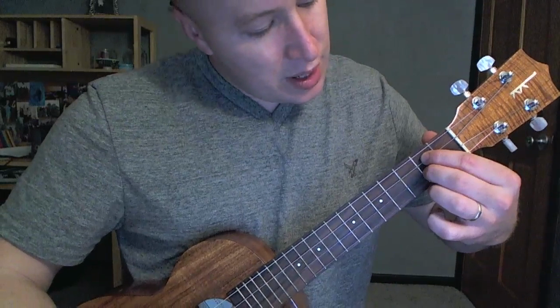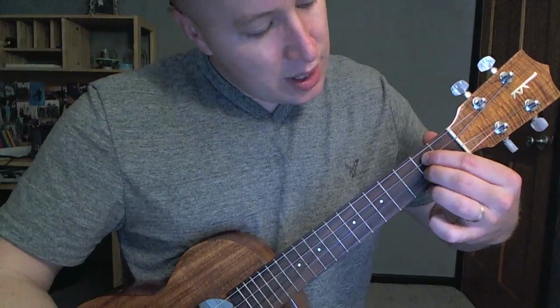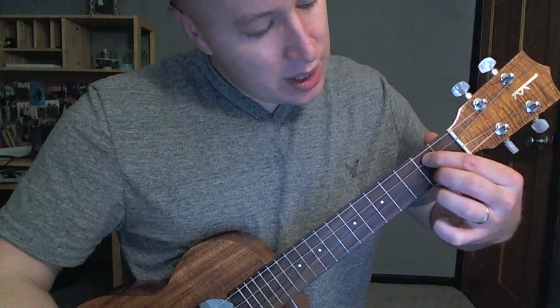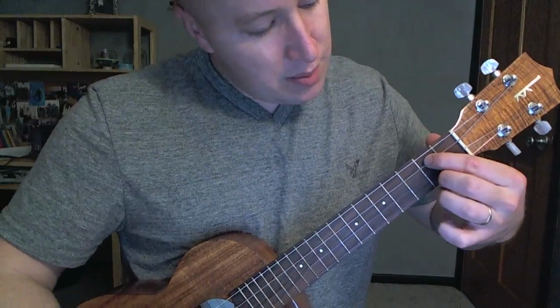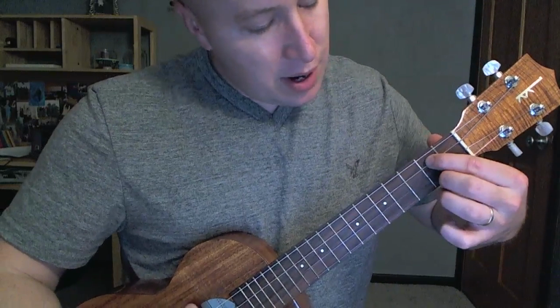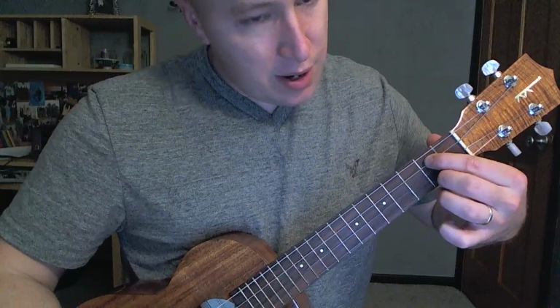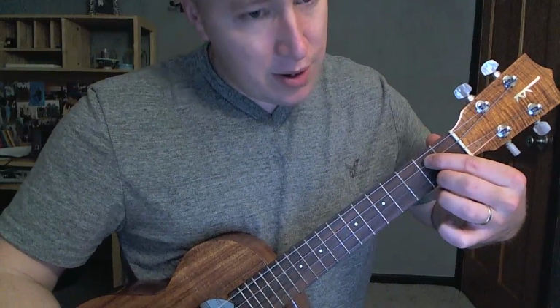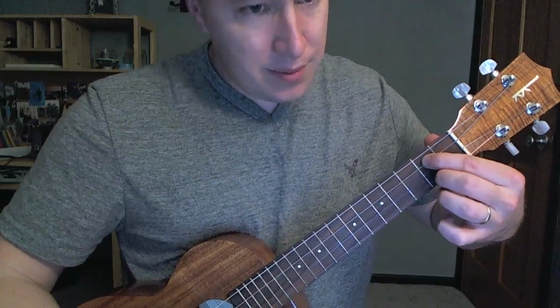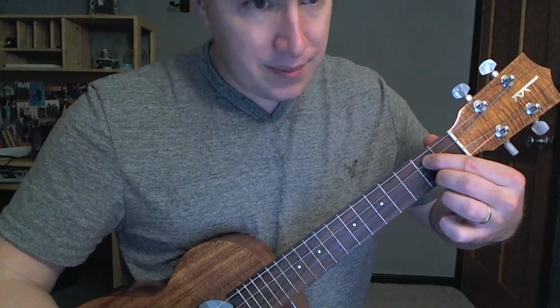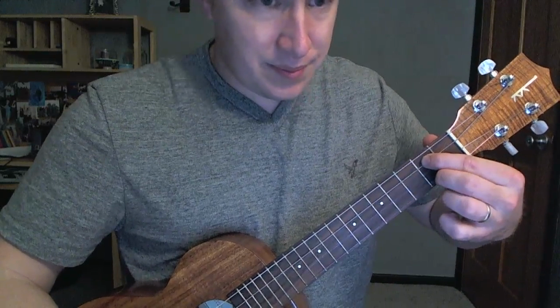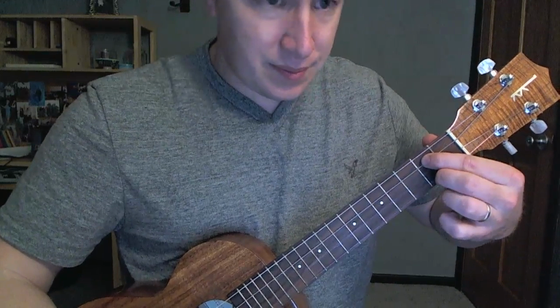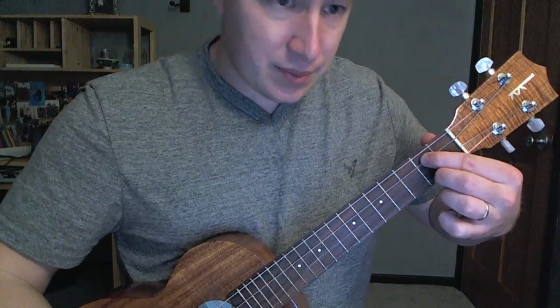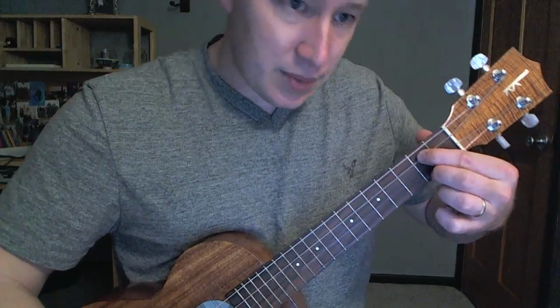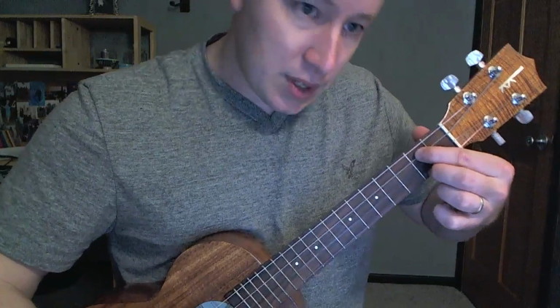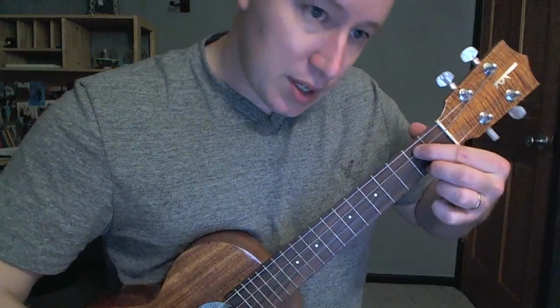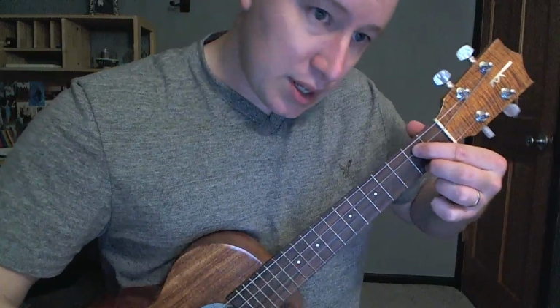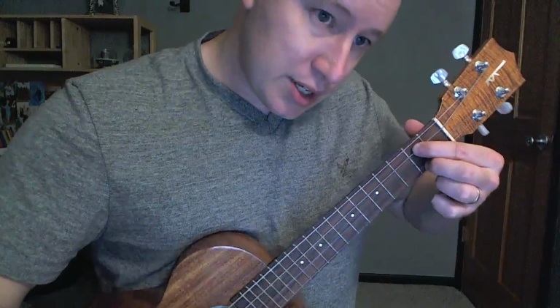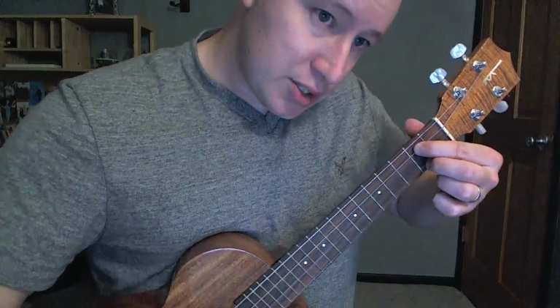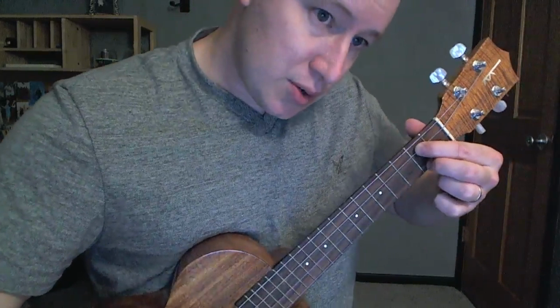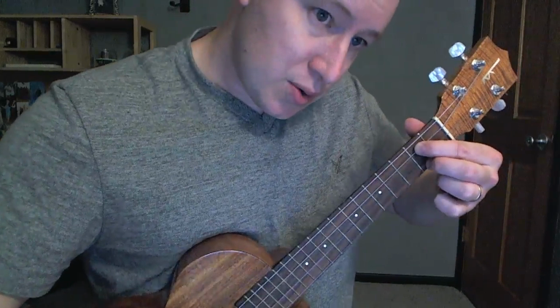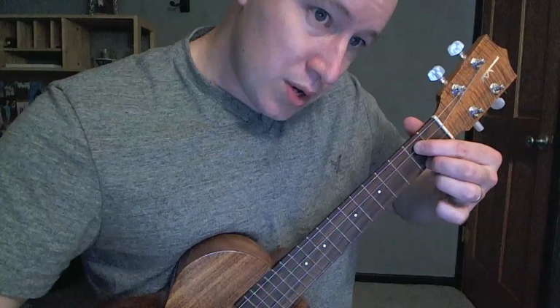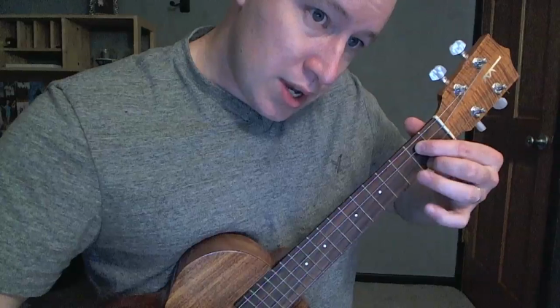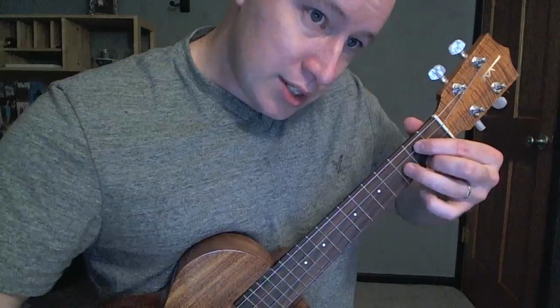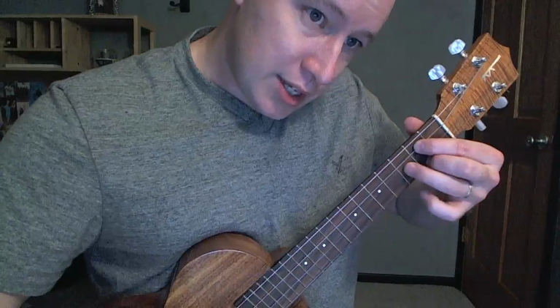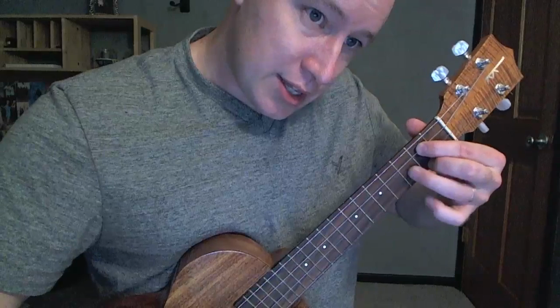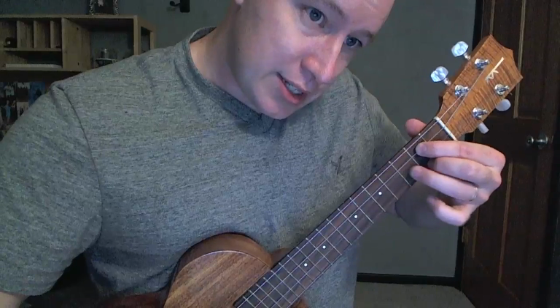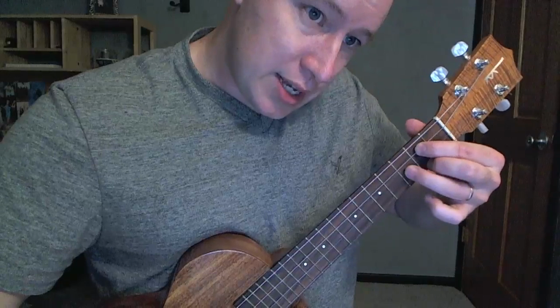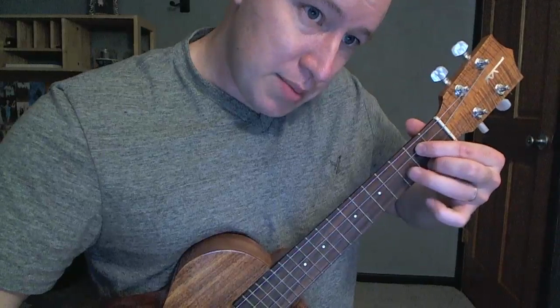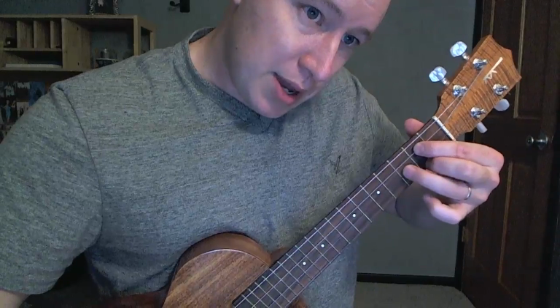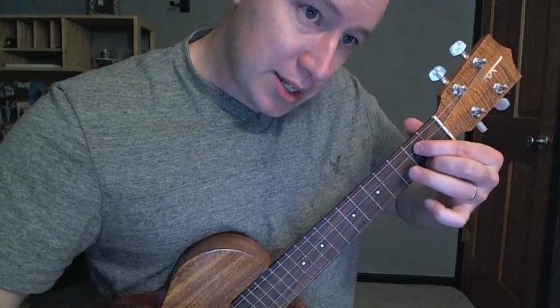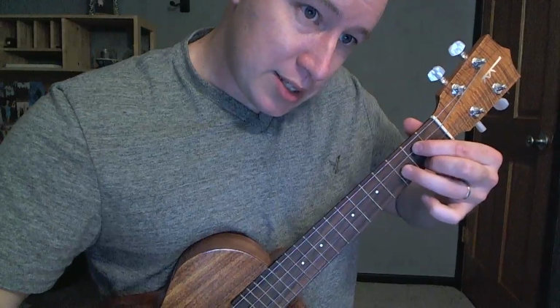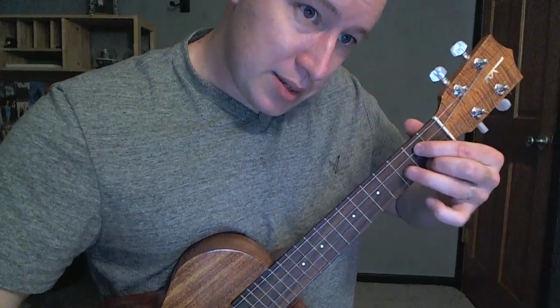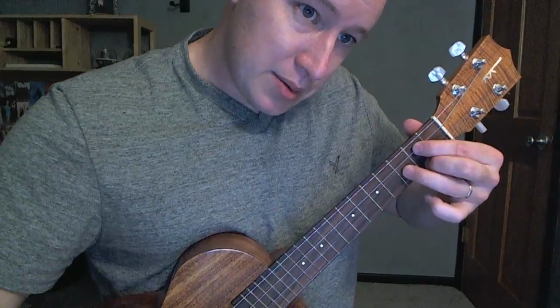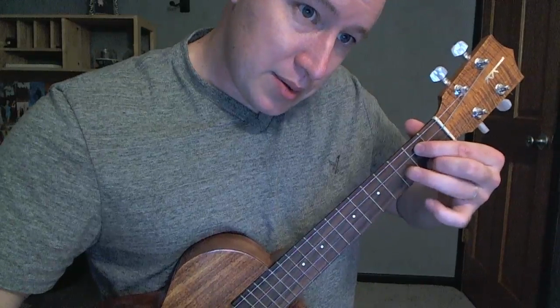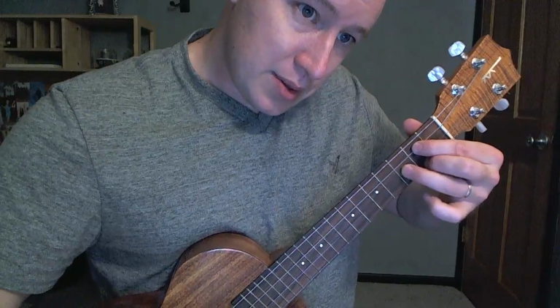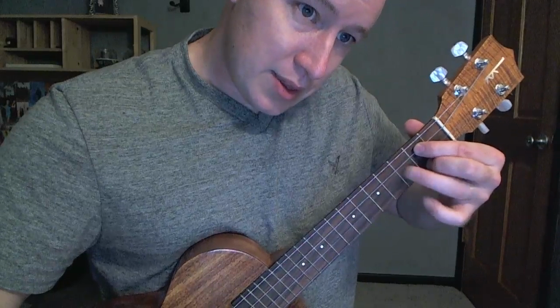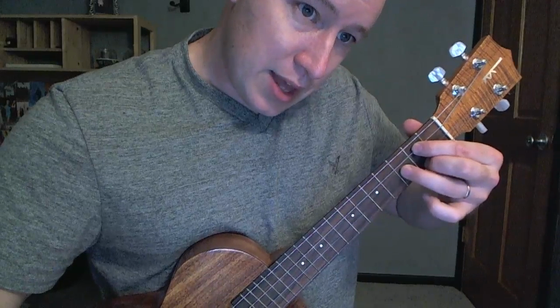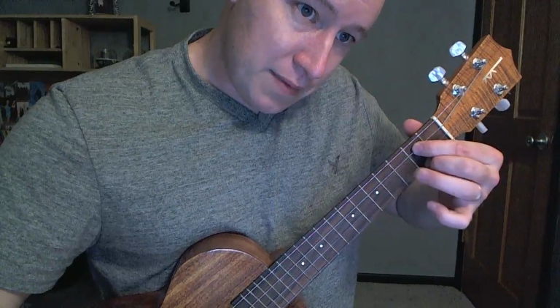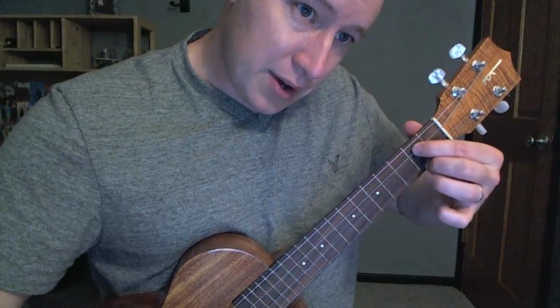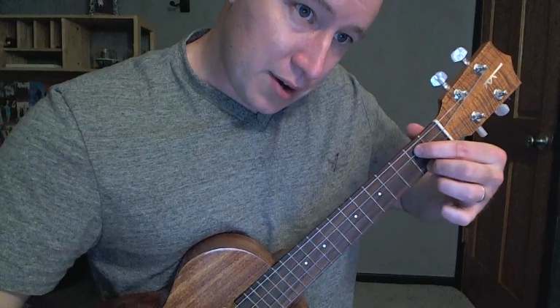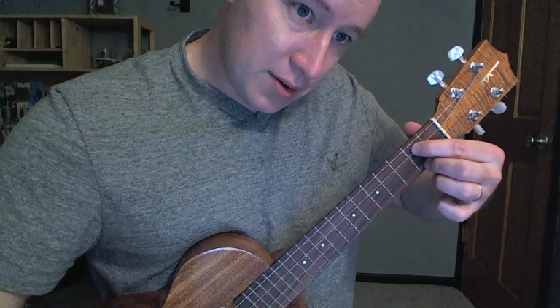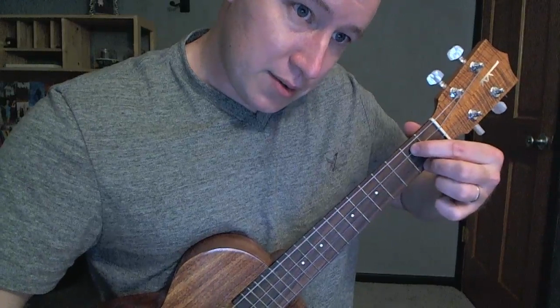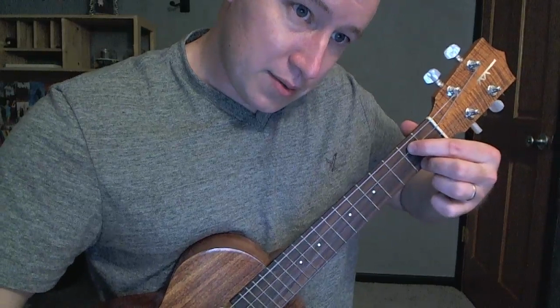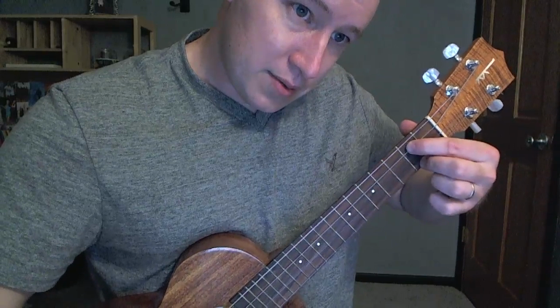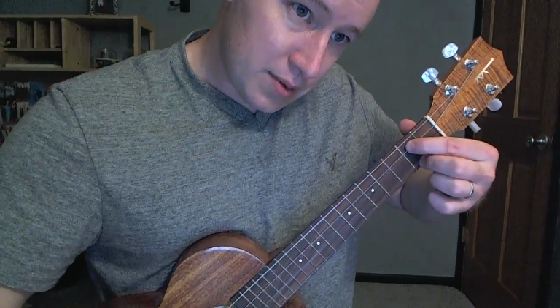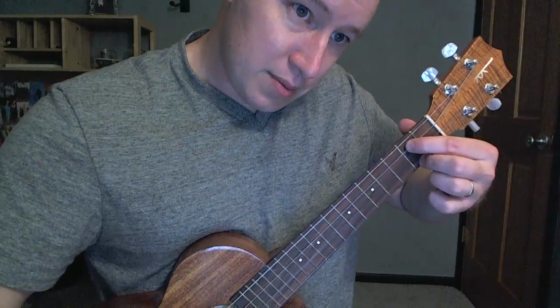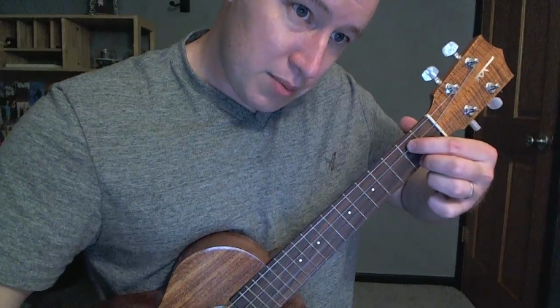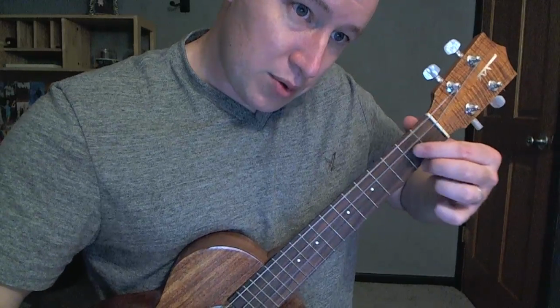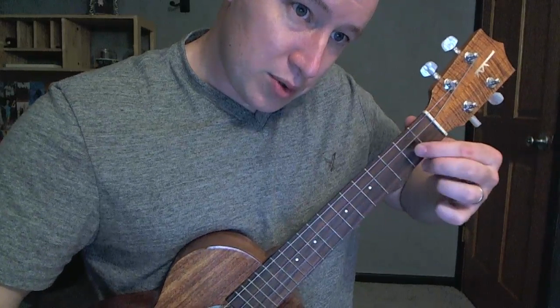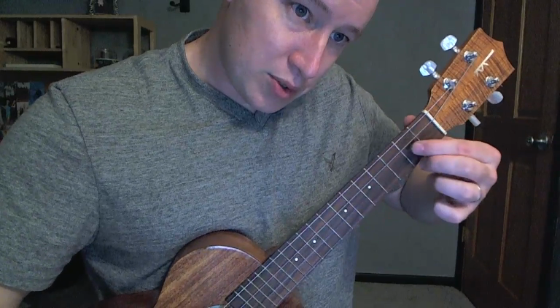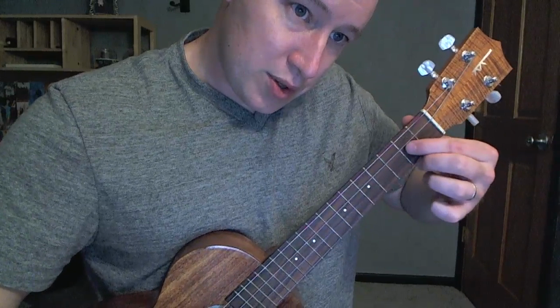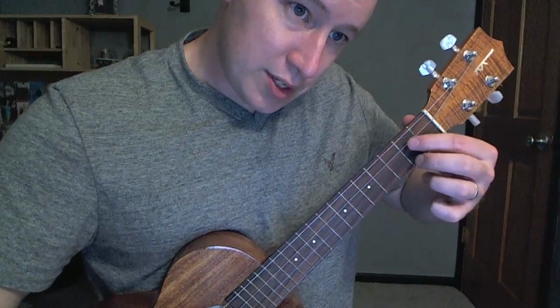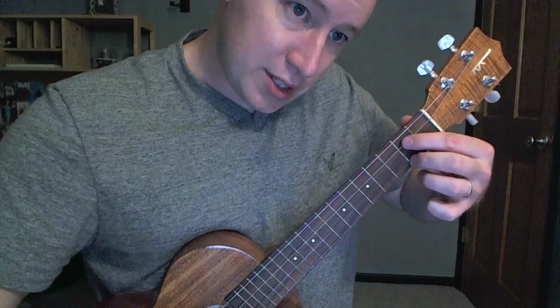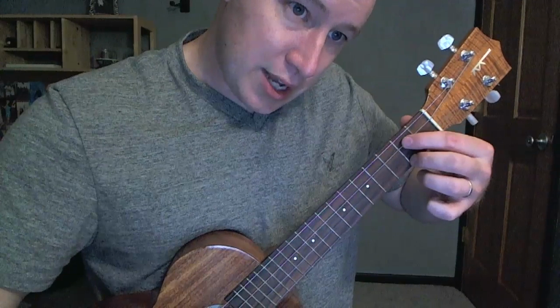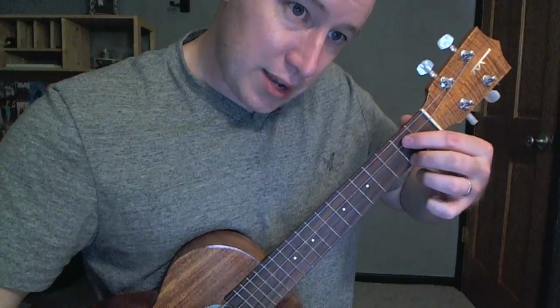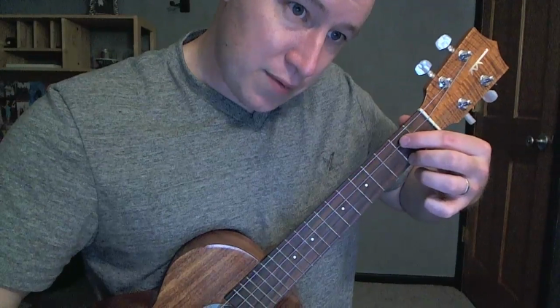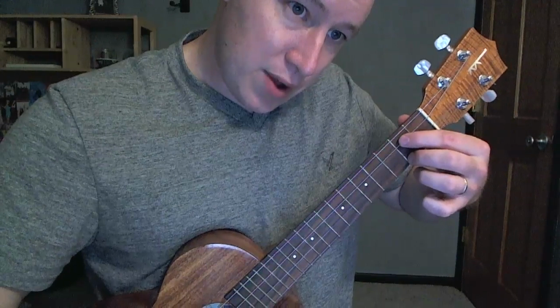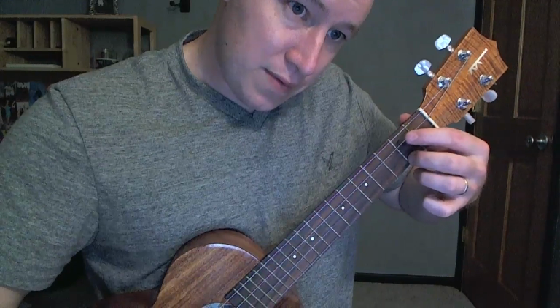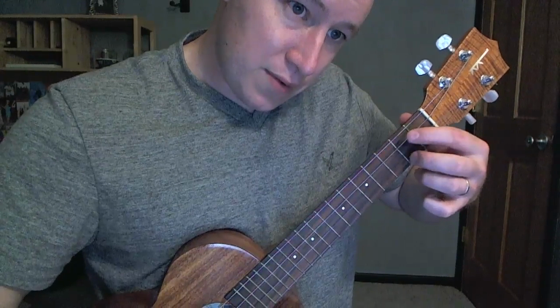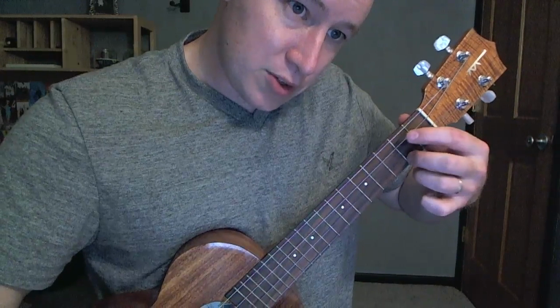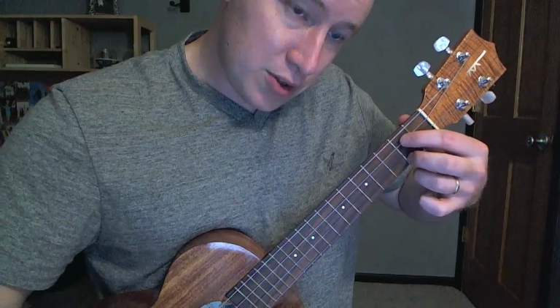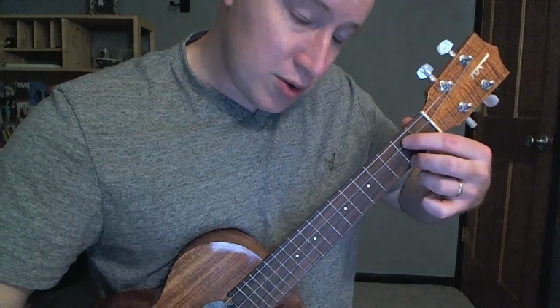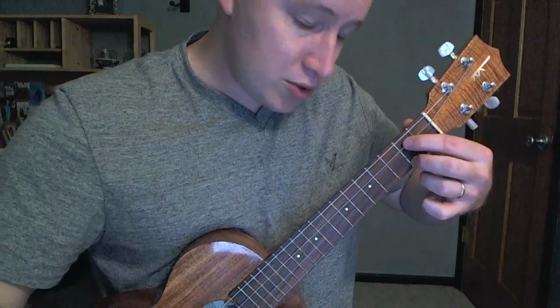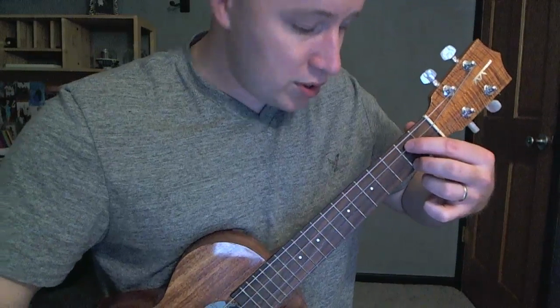E minor, like so. It's like the D minus that finger. All those are on the second fret, first and third string.